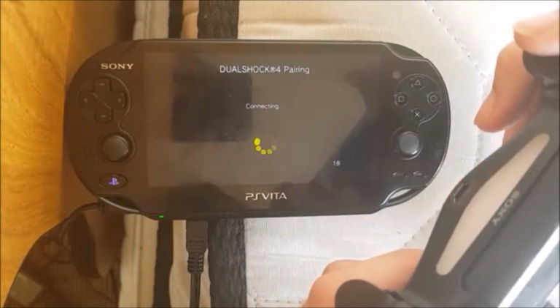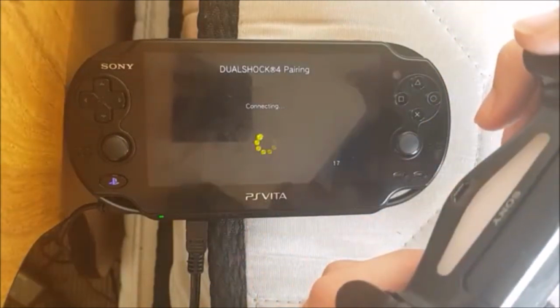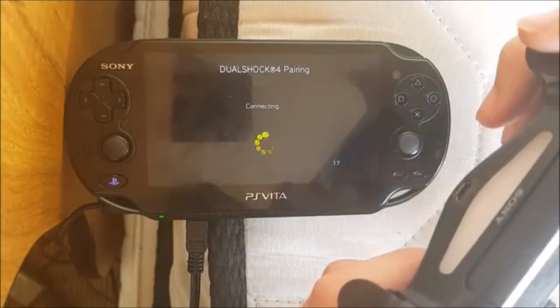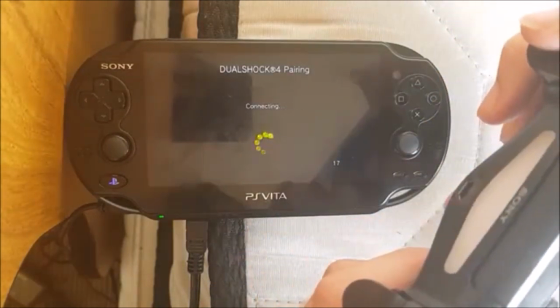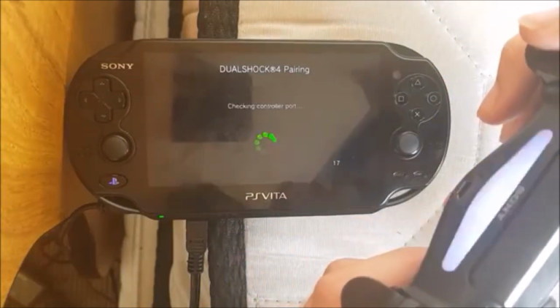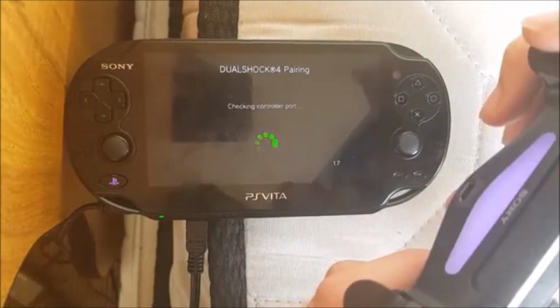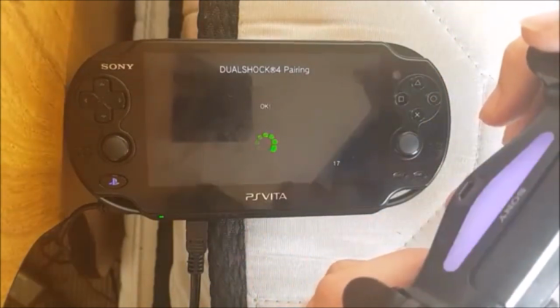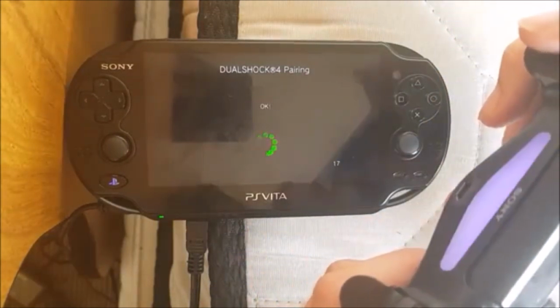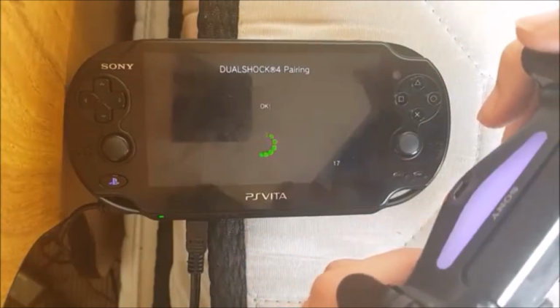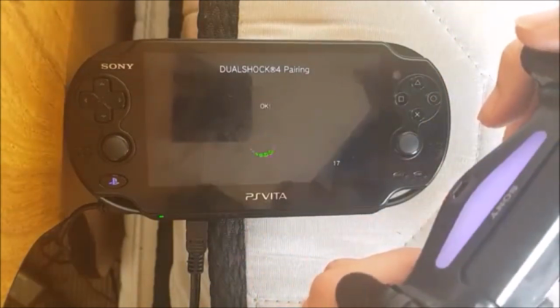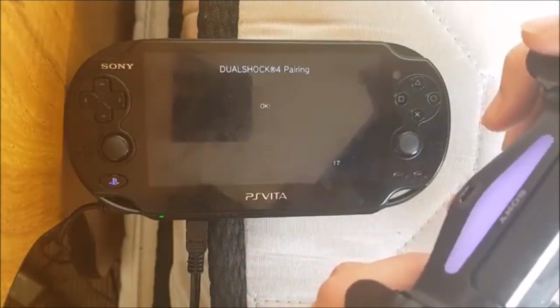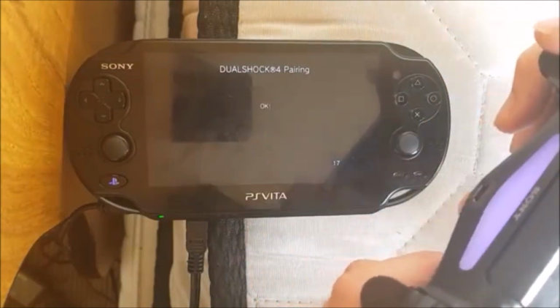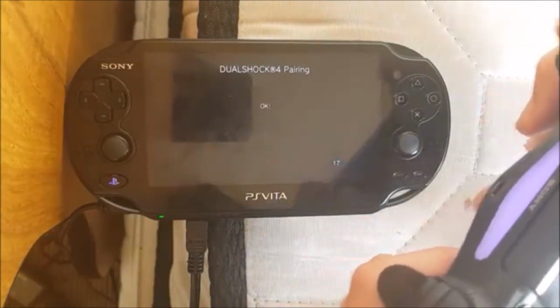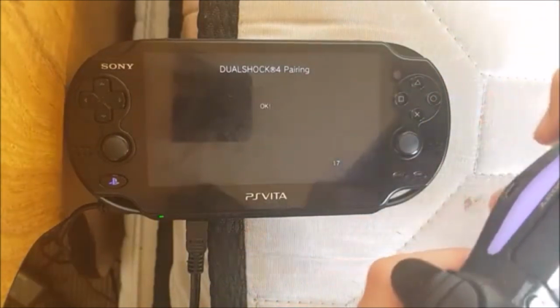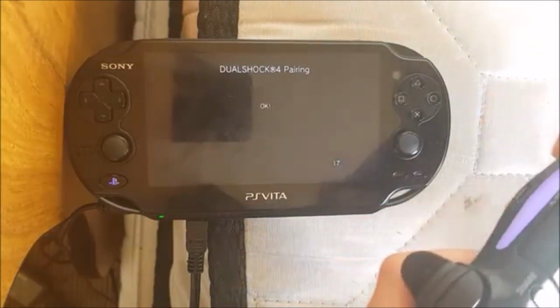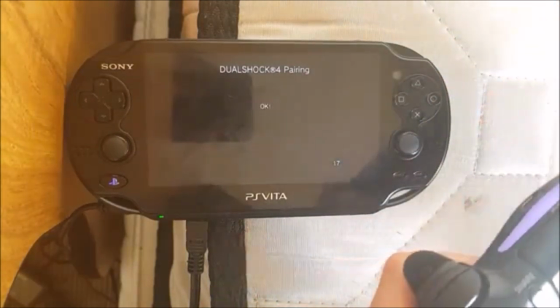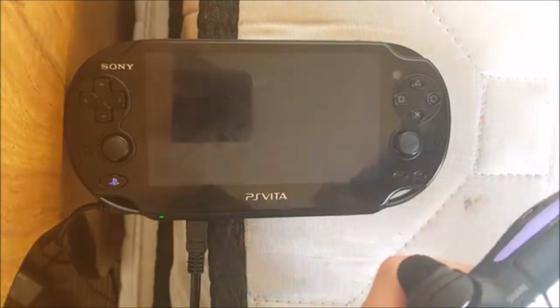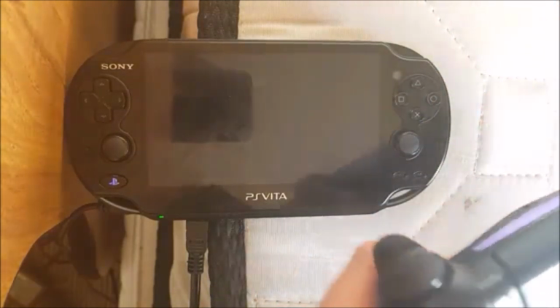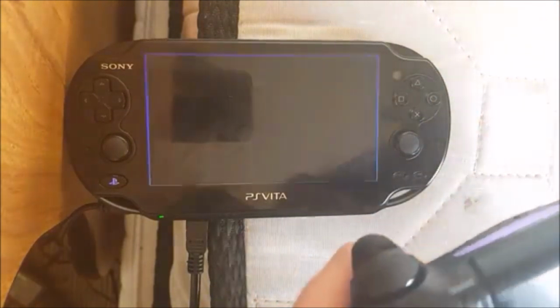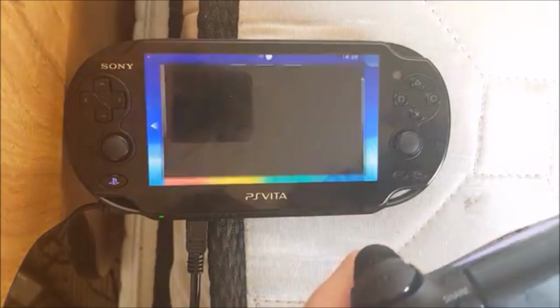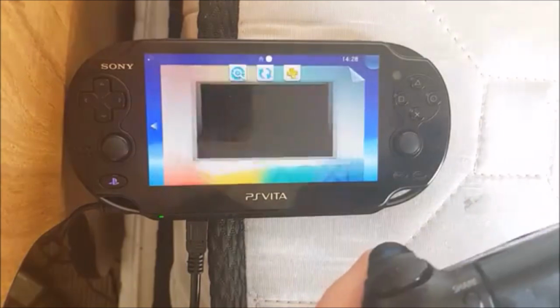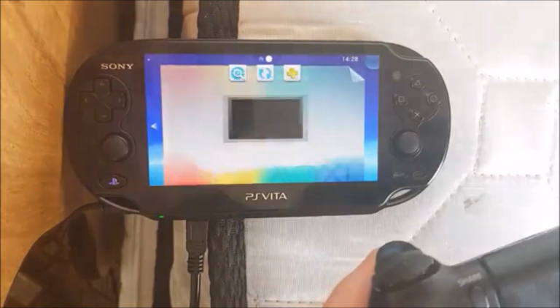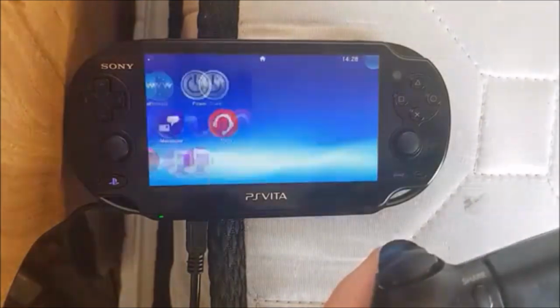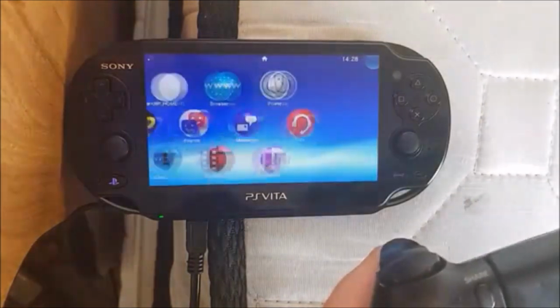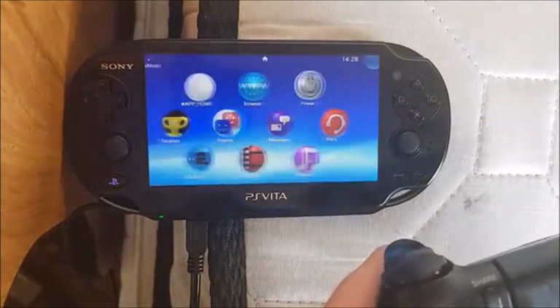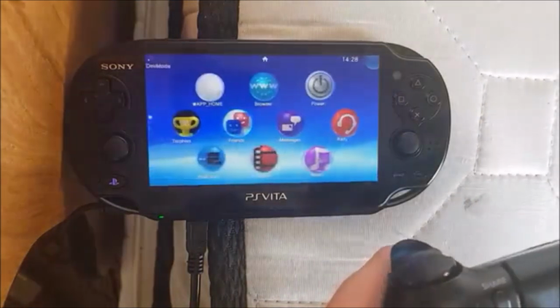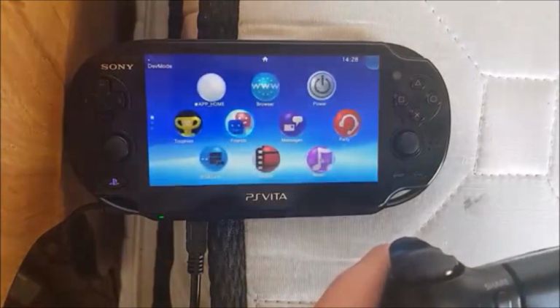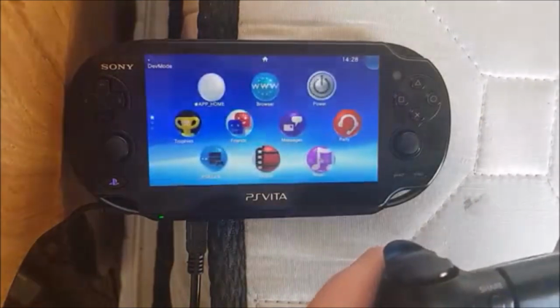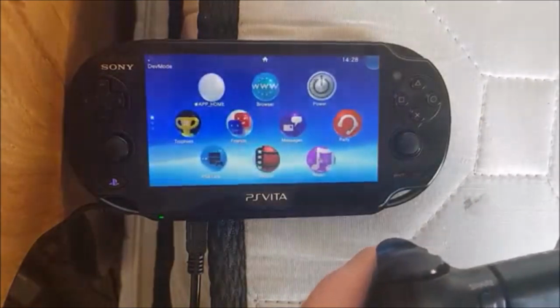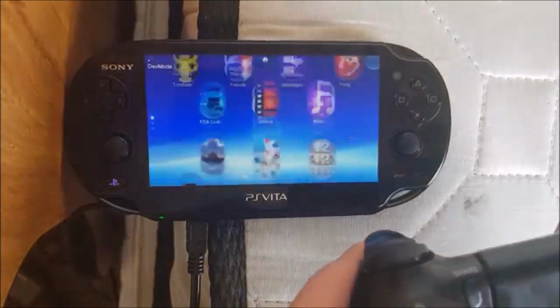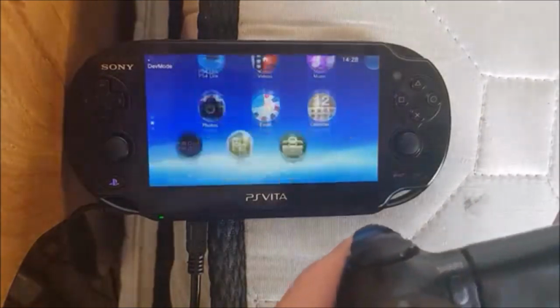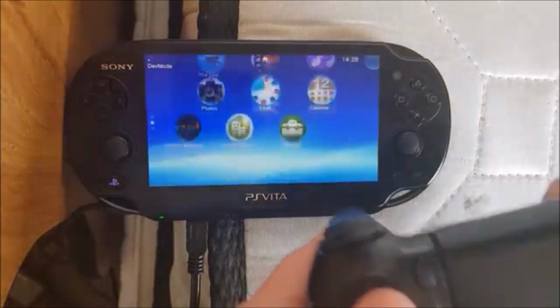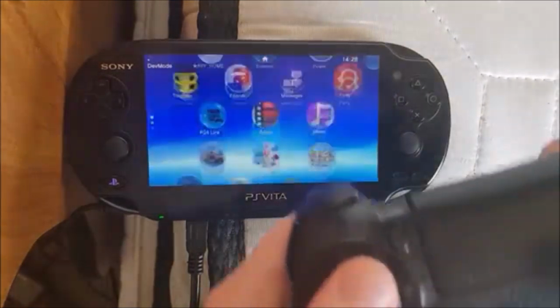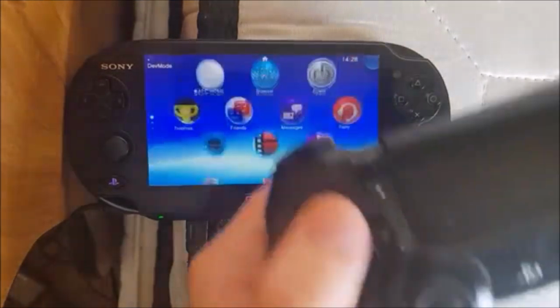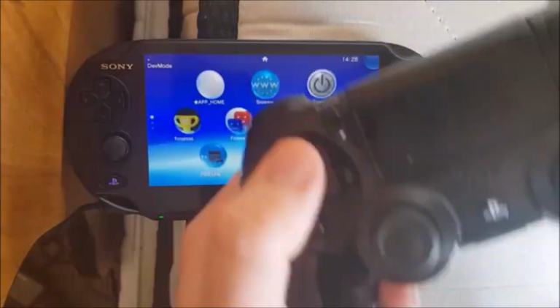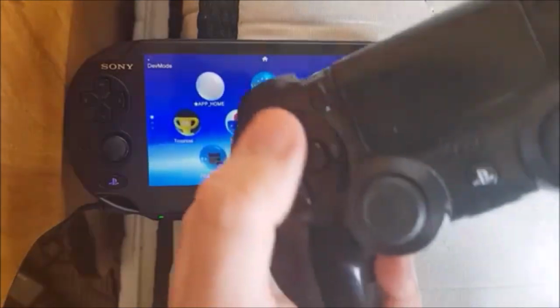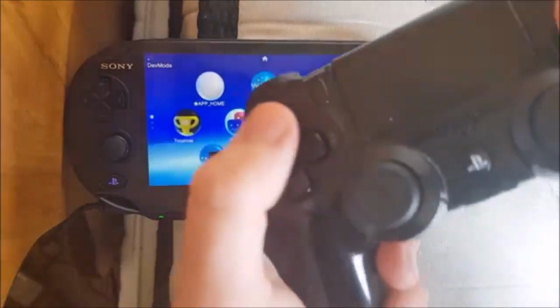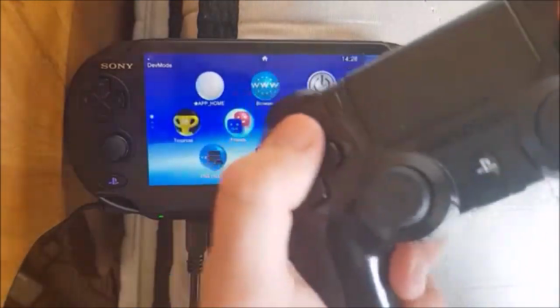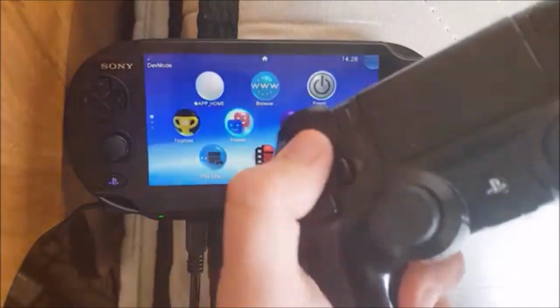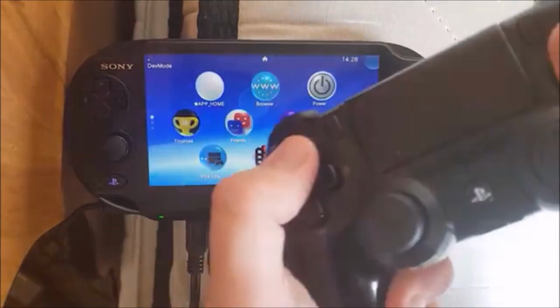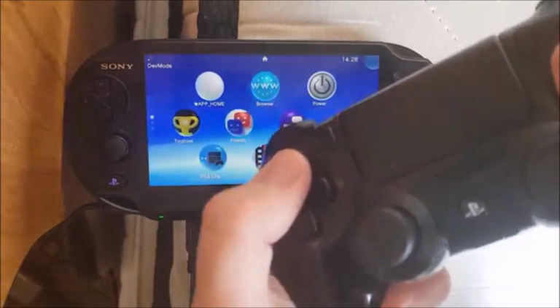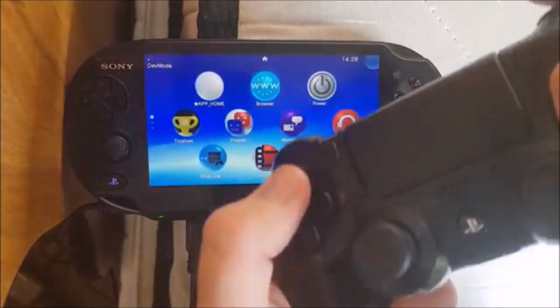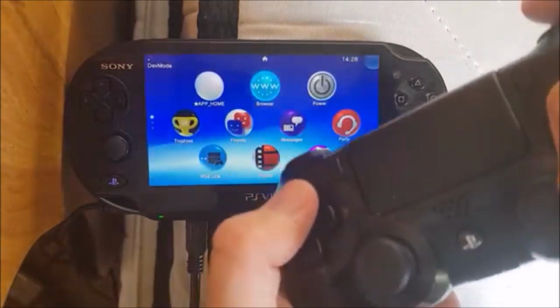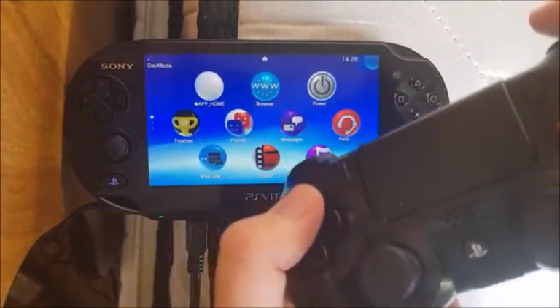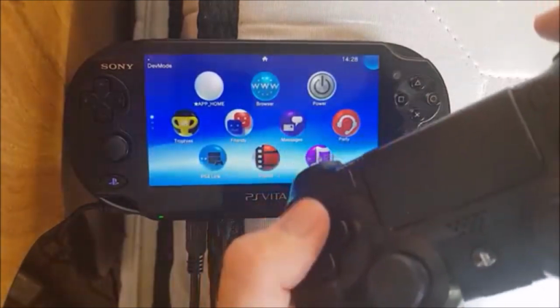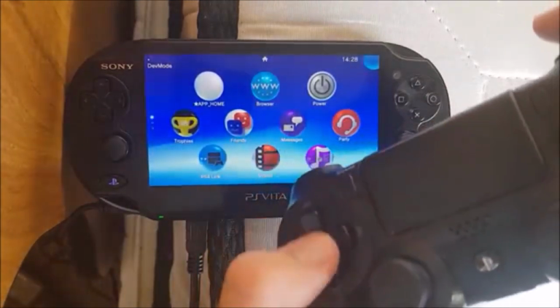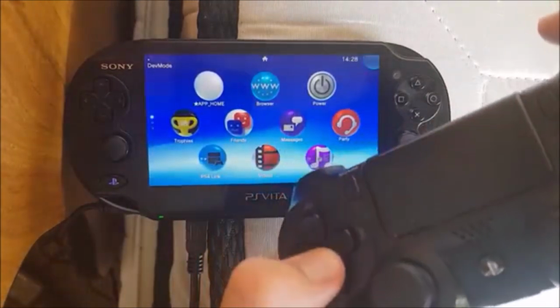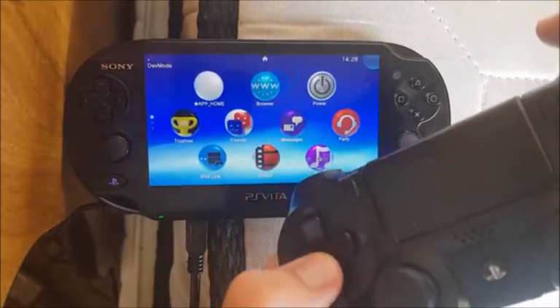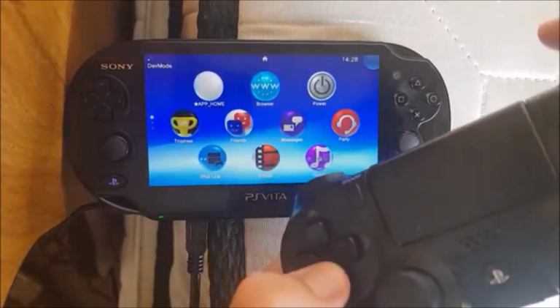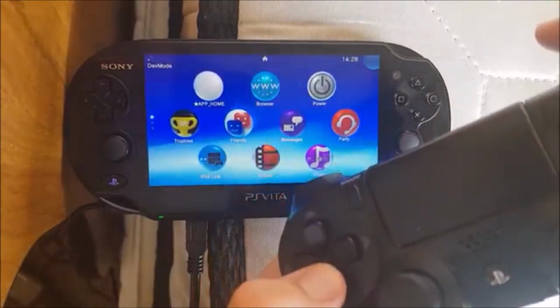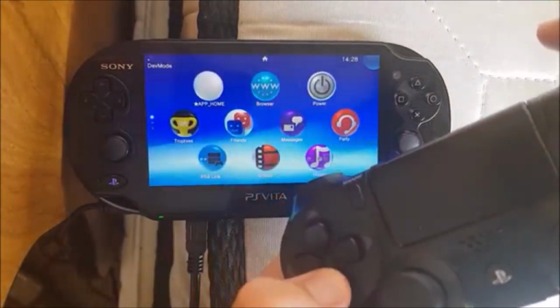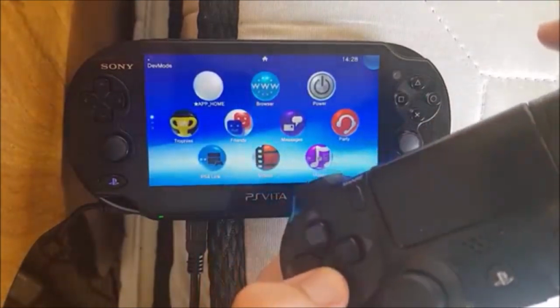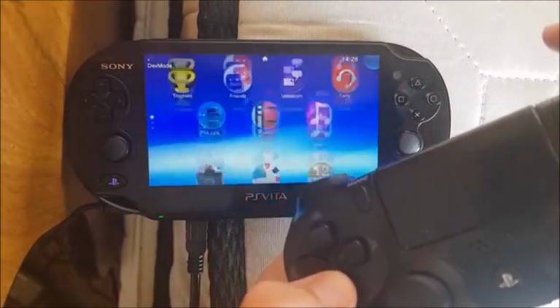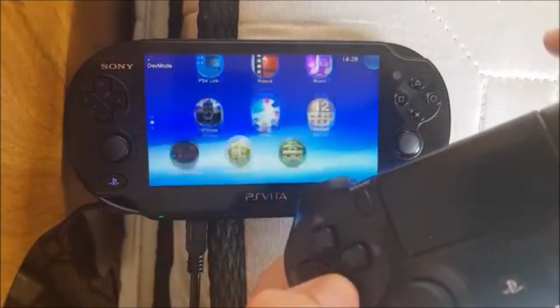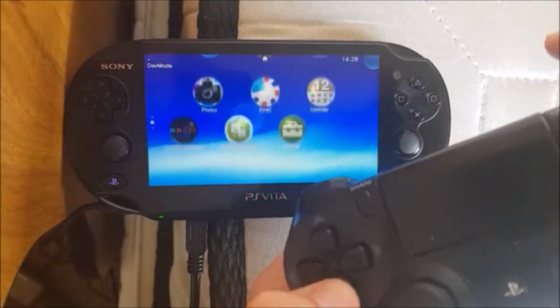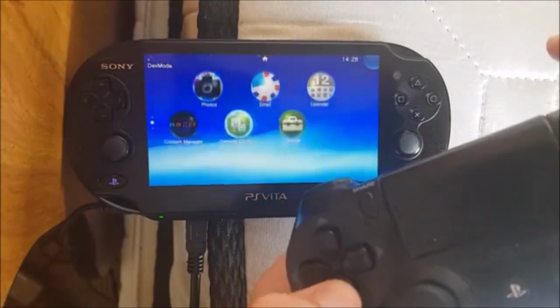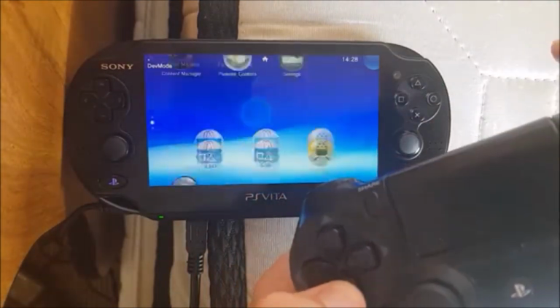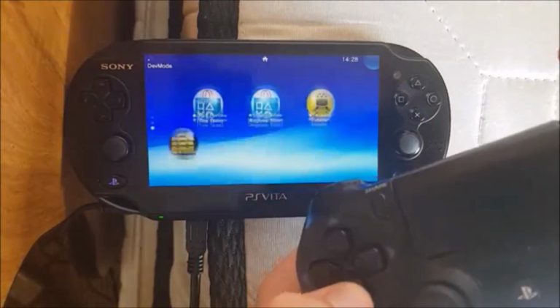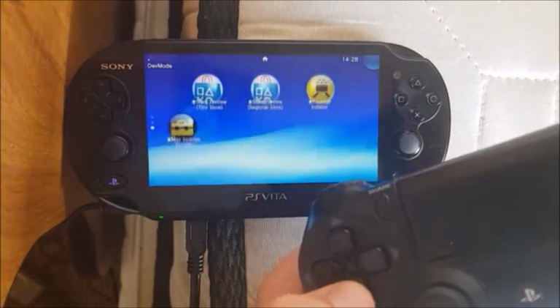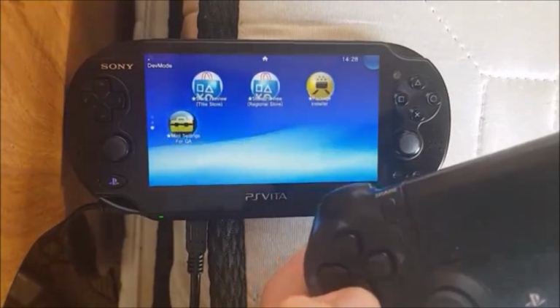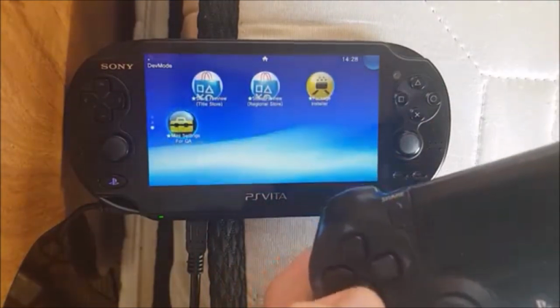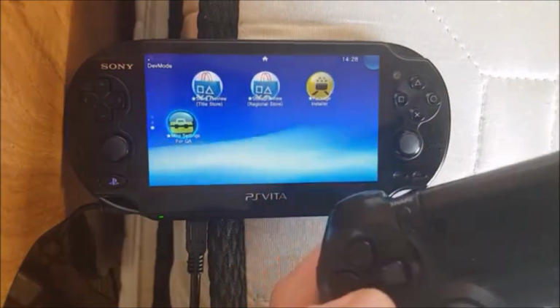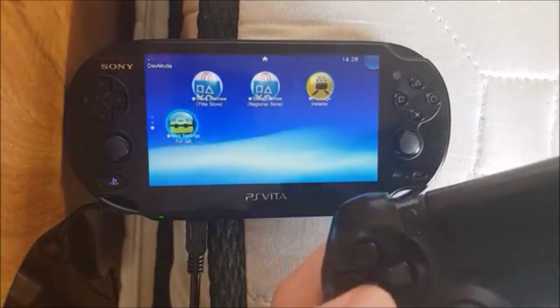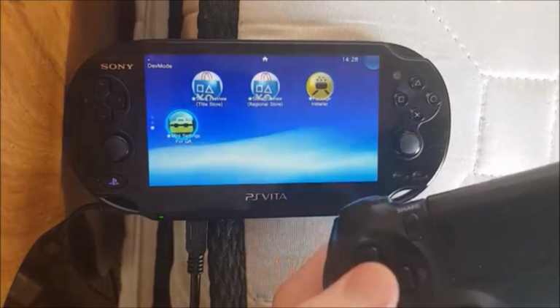Now it's connecting. So now my controller is just linked to this, no problem.